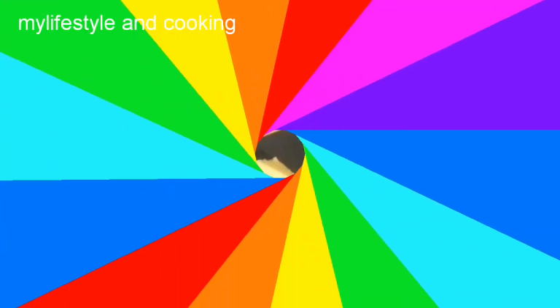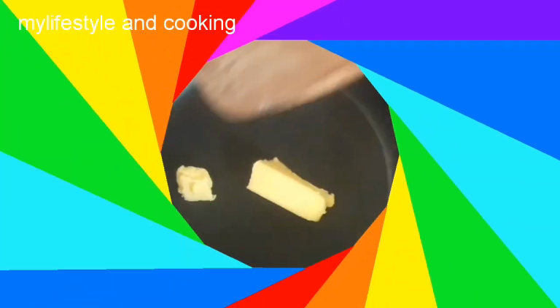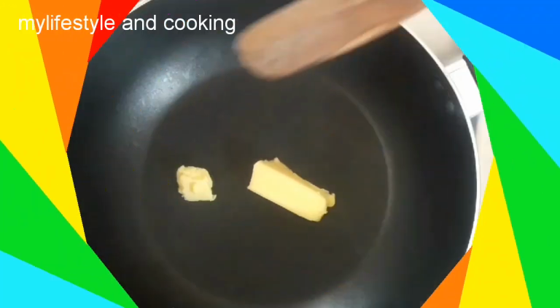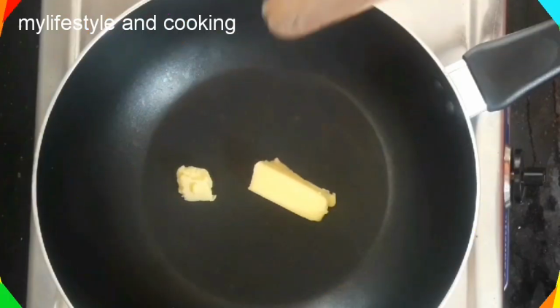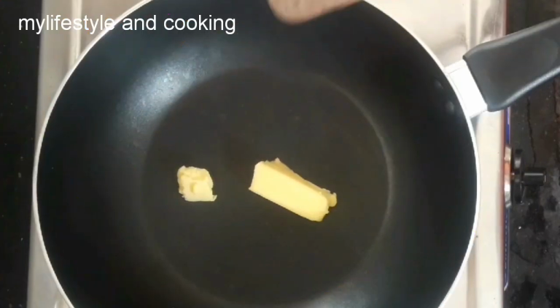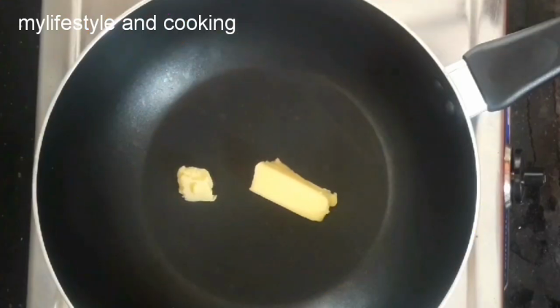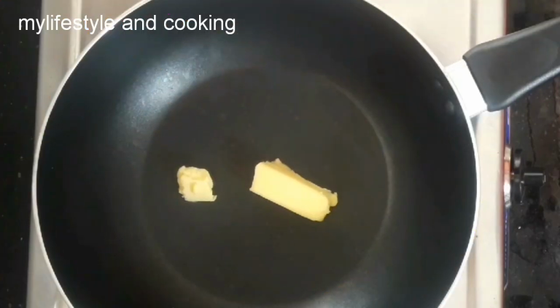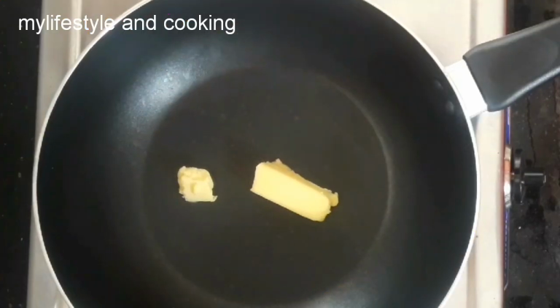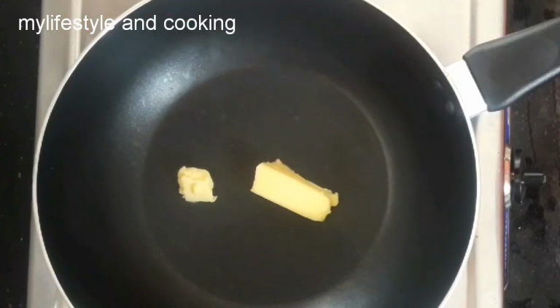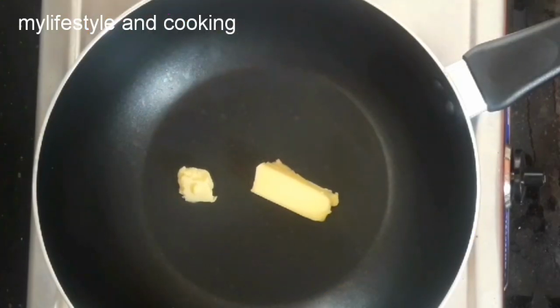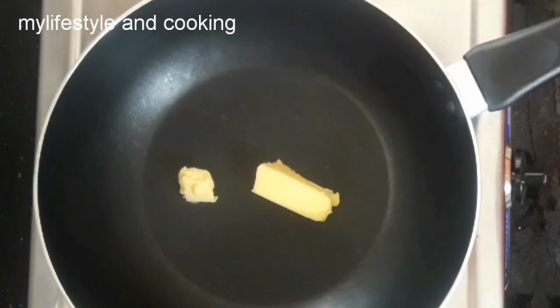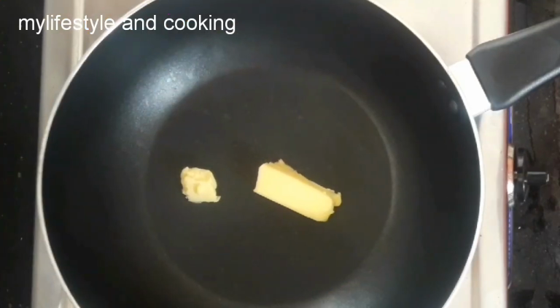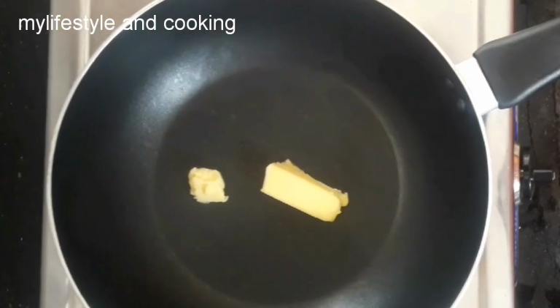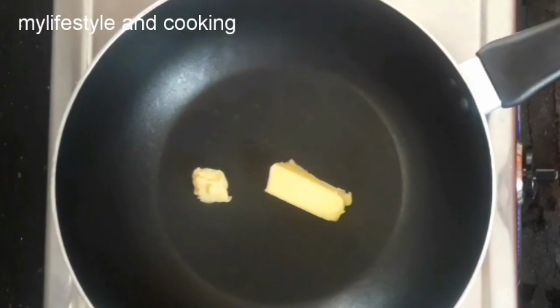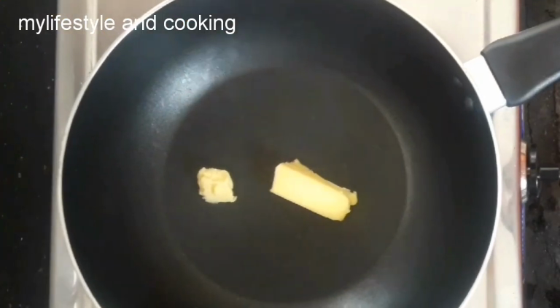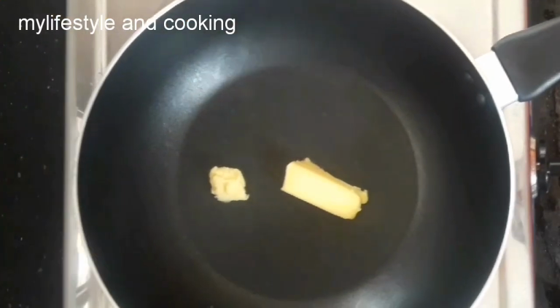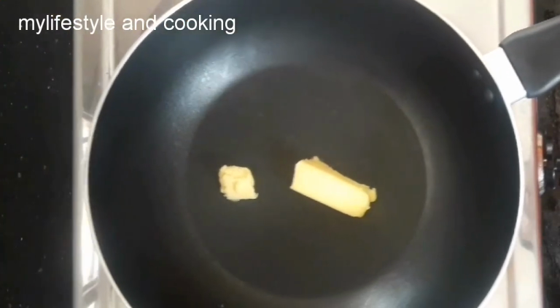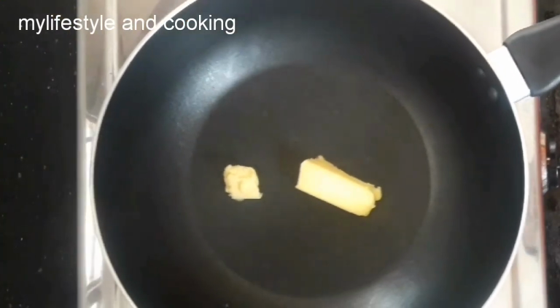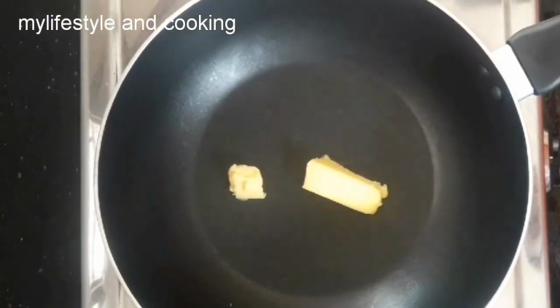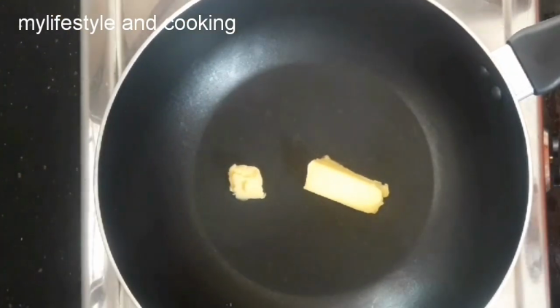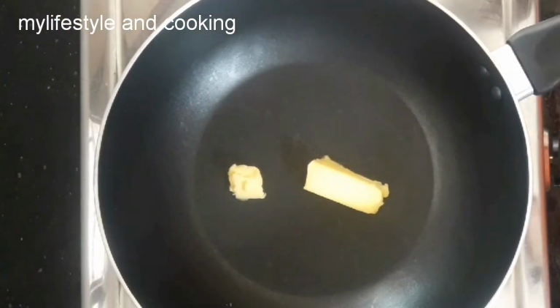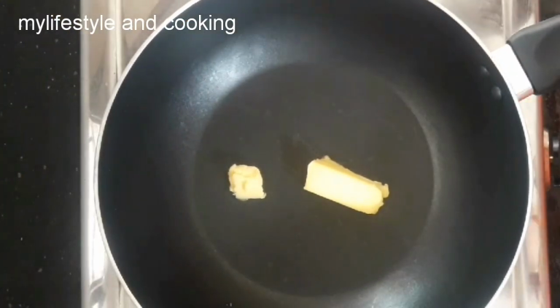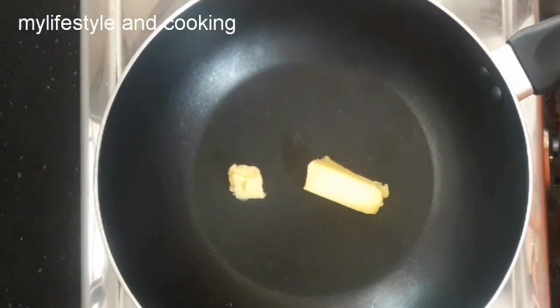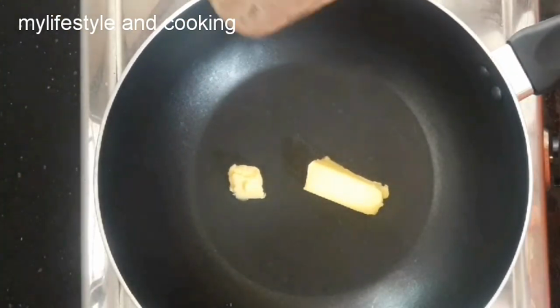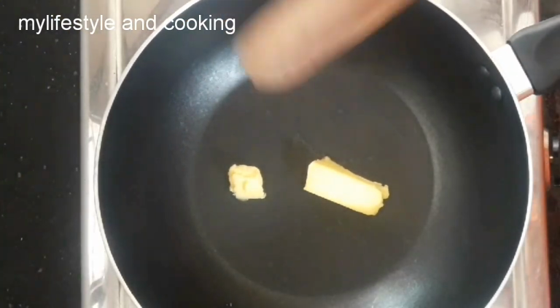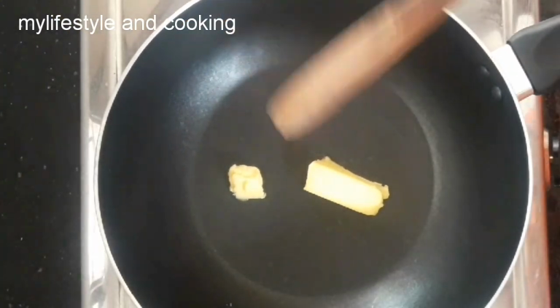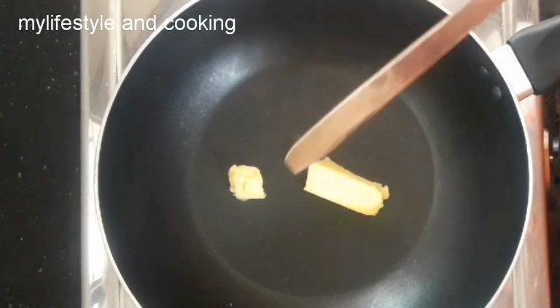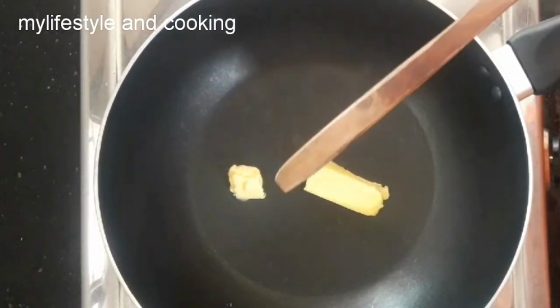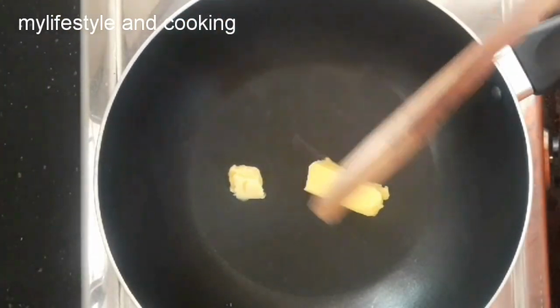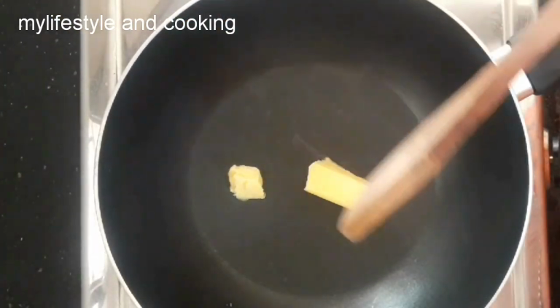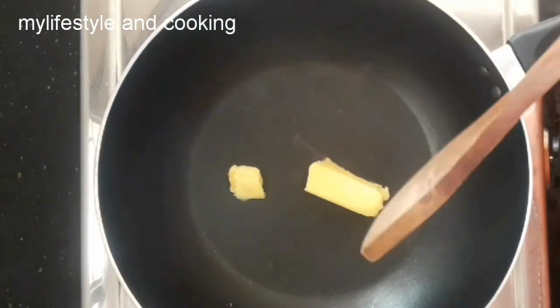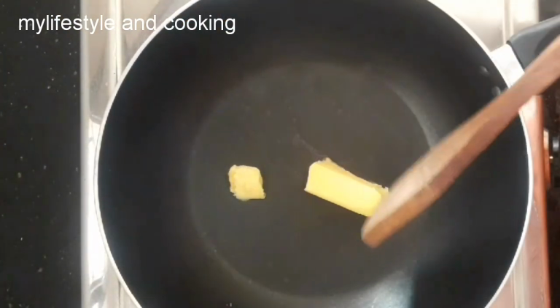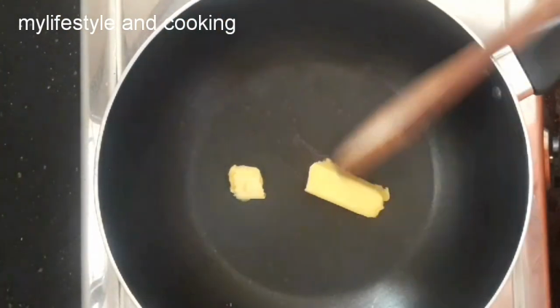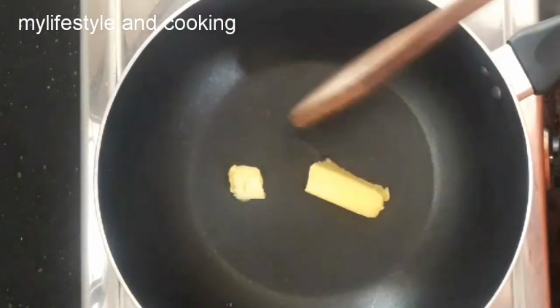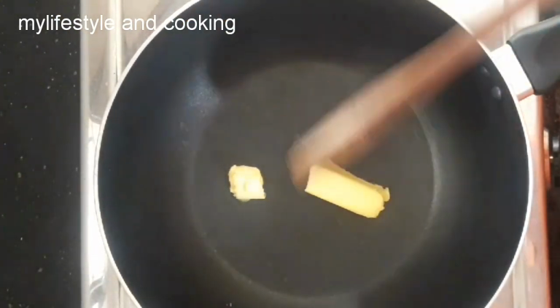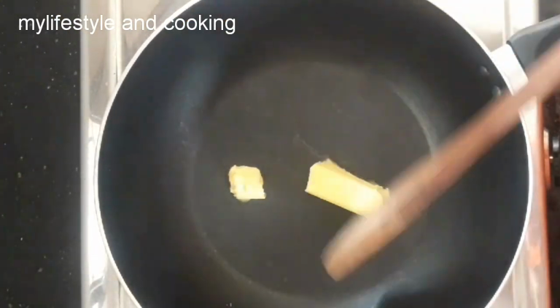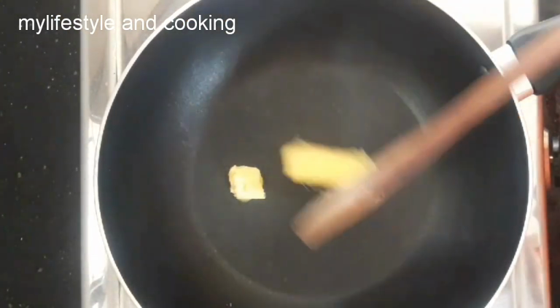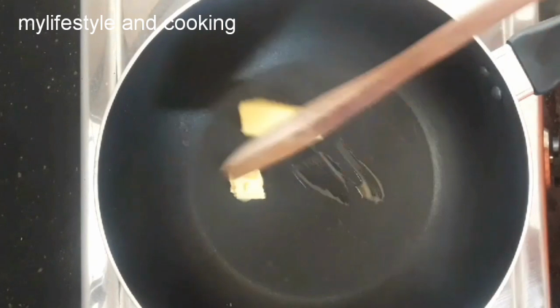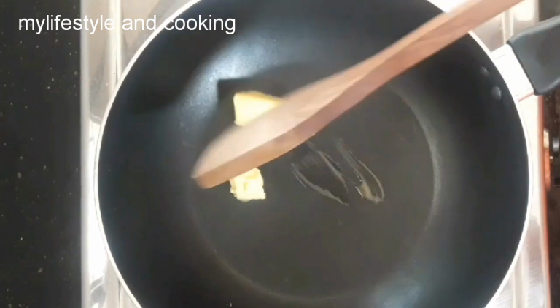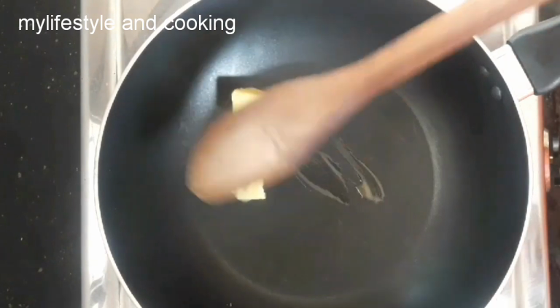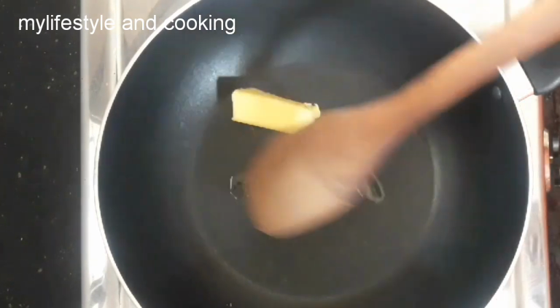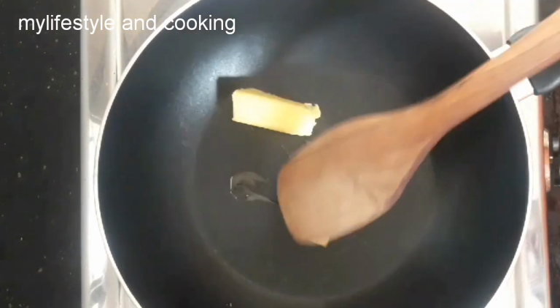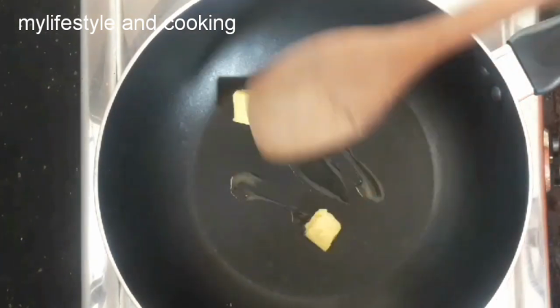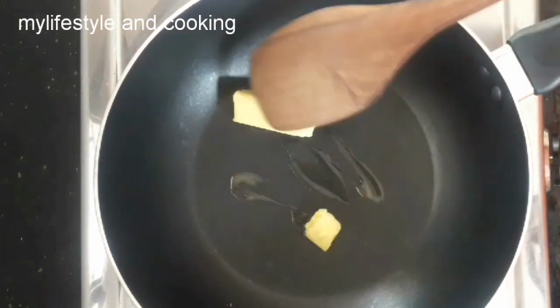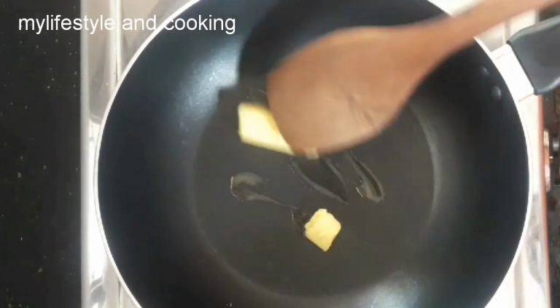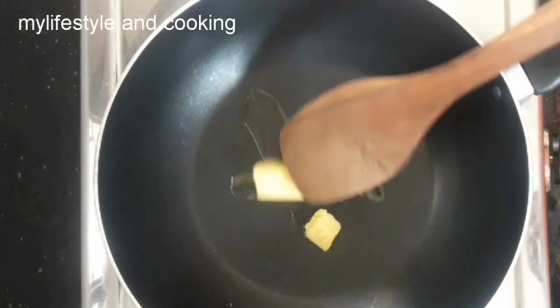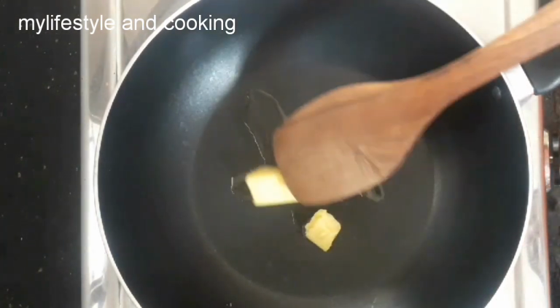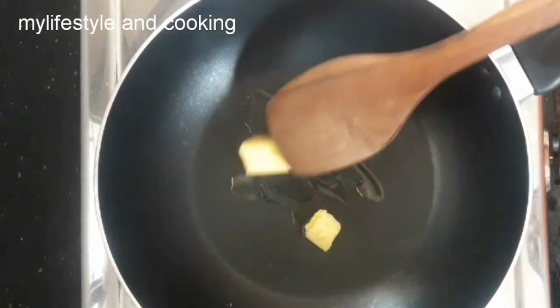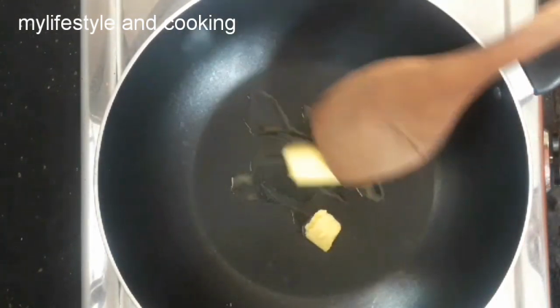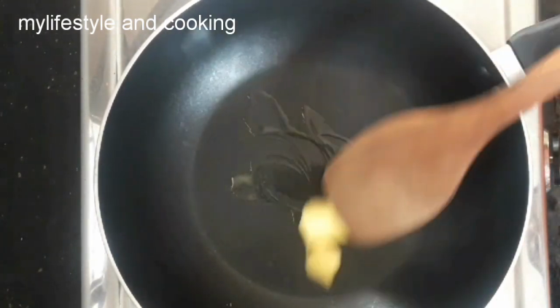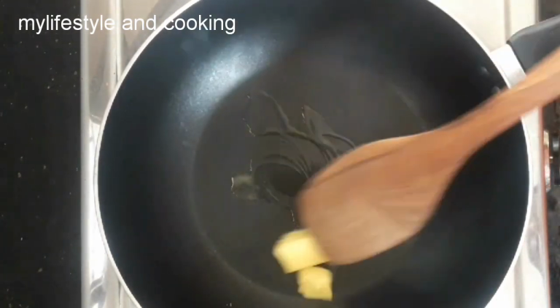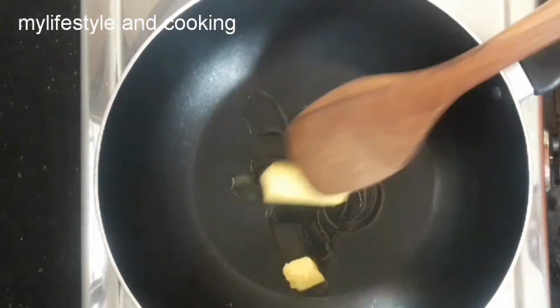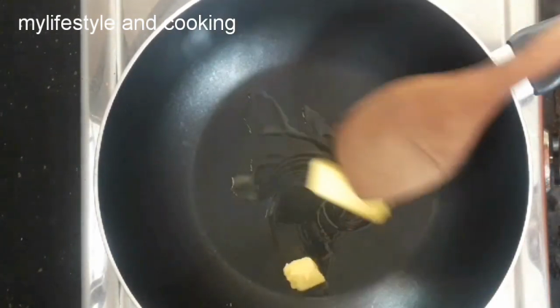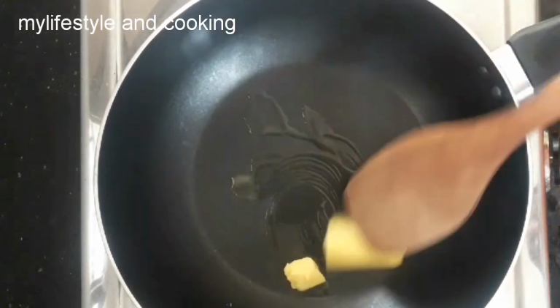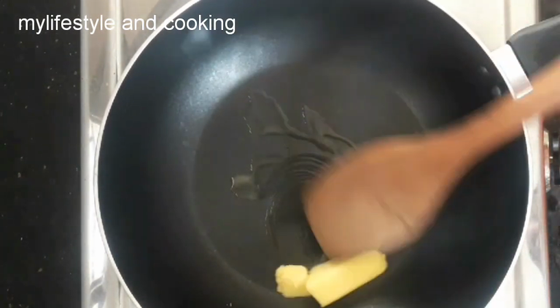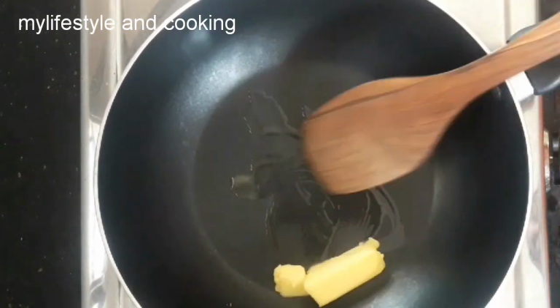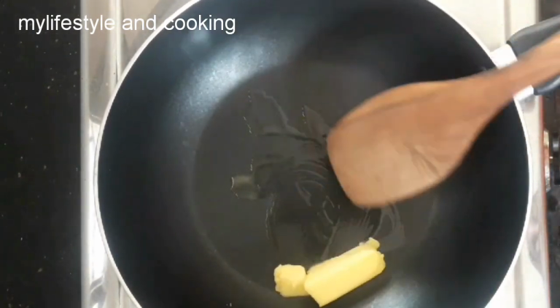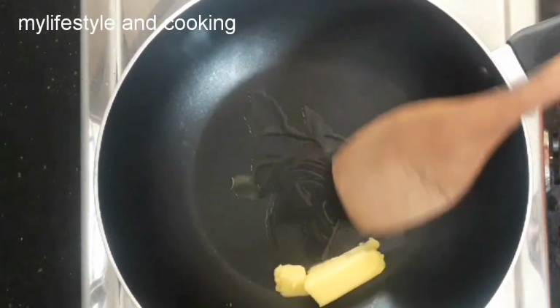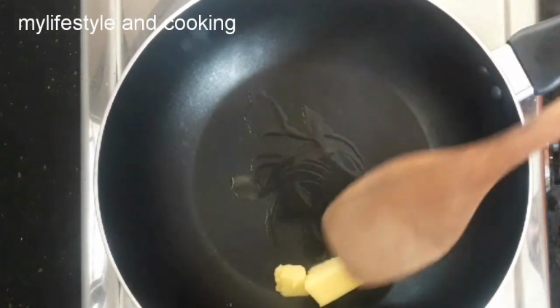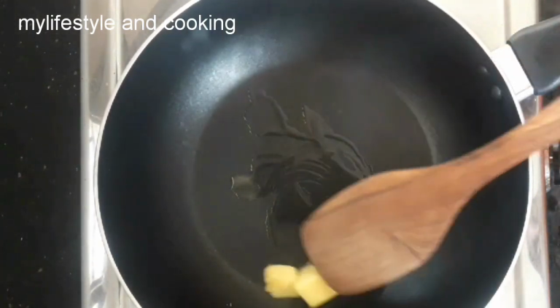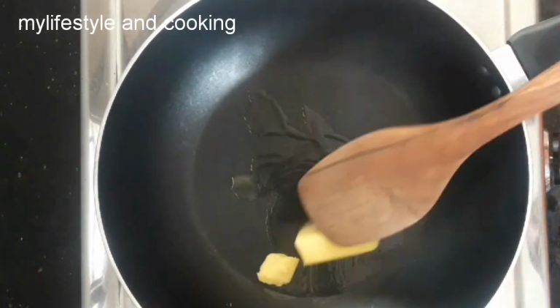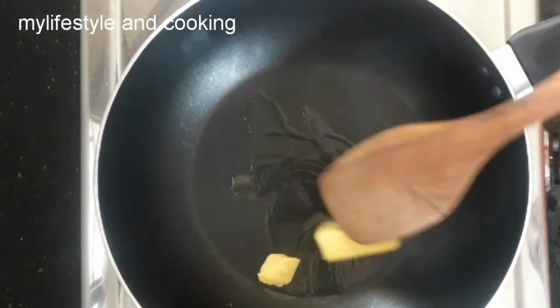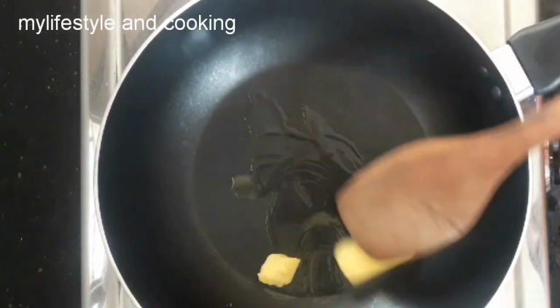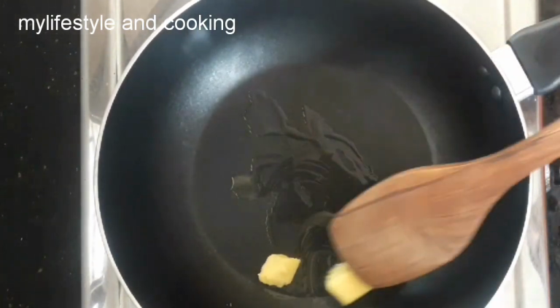If you want to make this, you can use a pan and heat it up with 2 tbsp of butter.